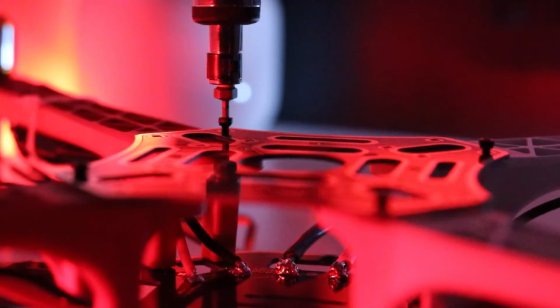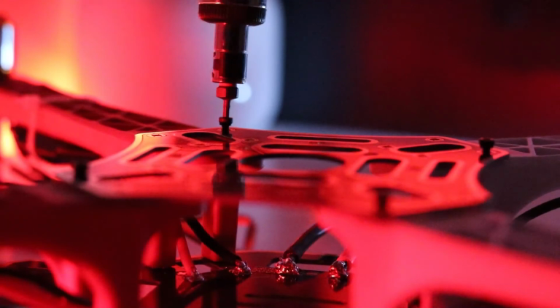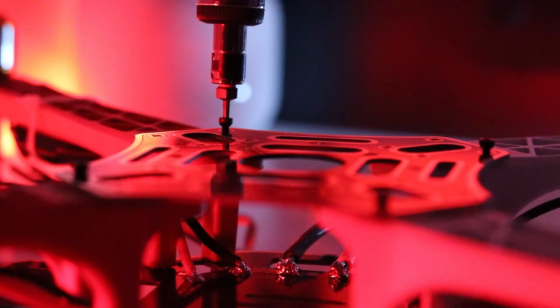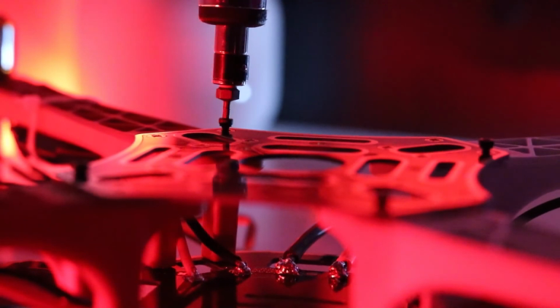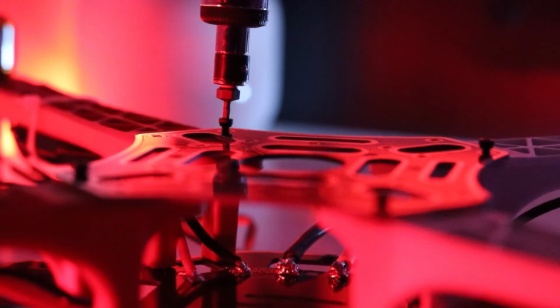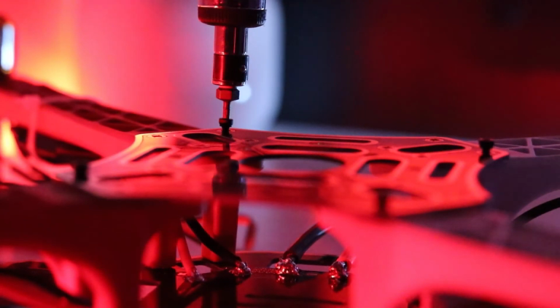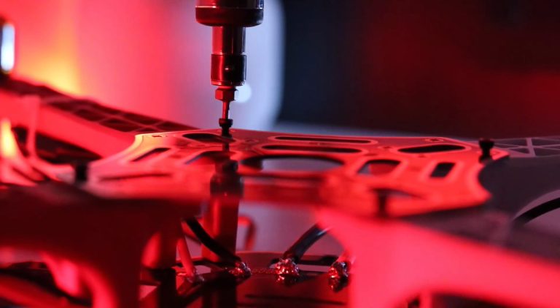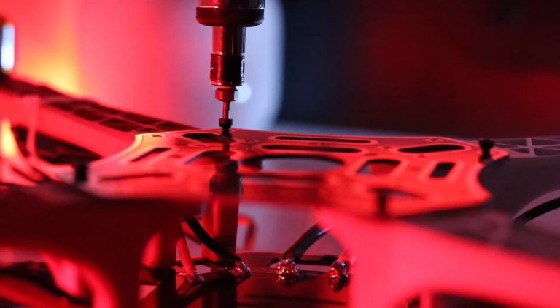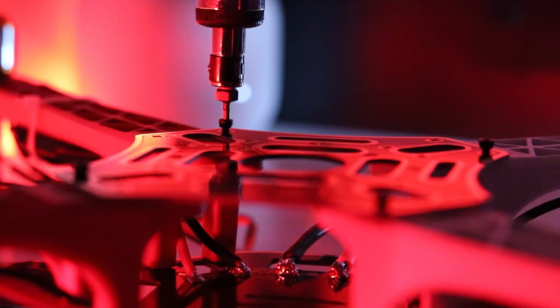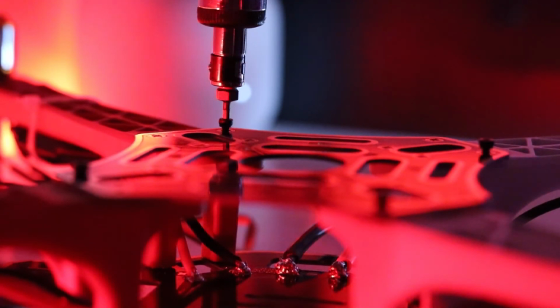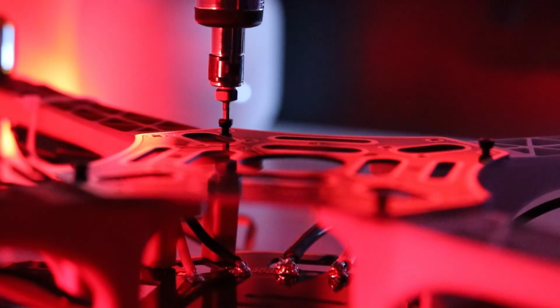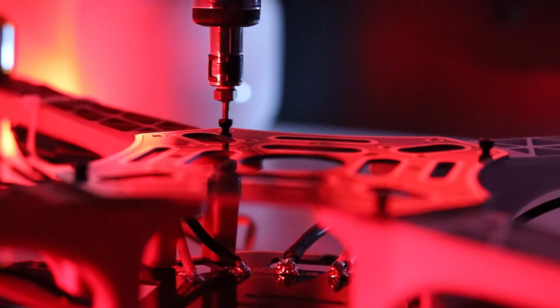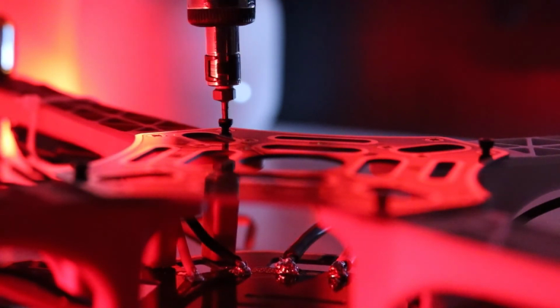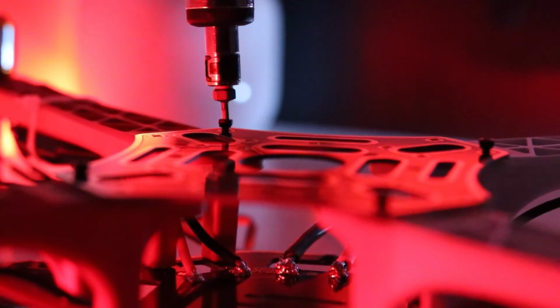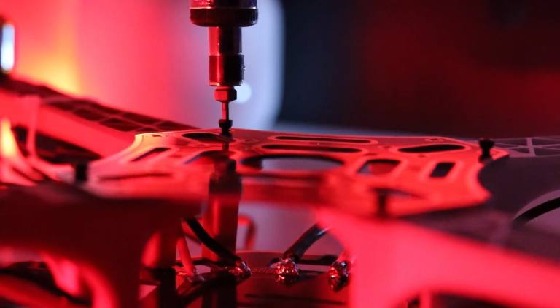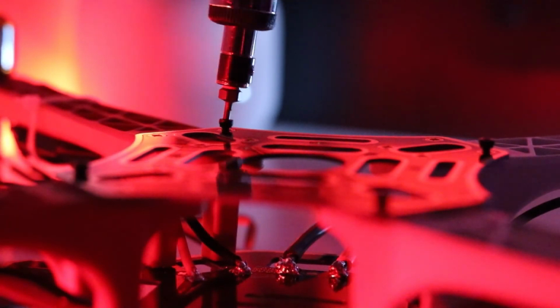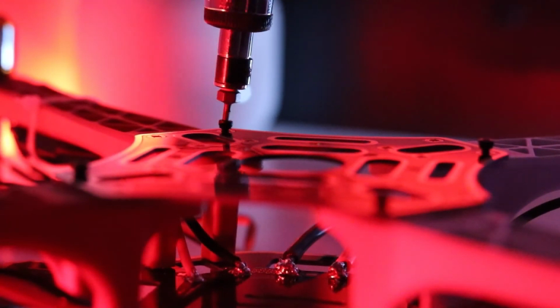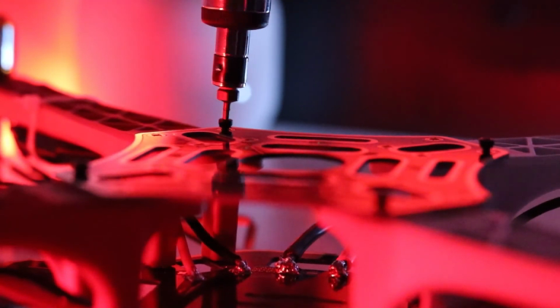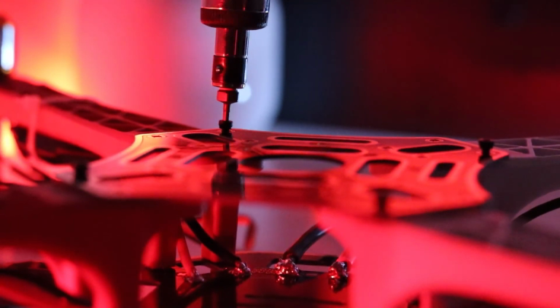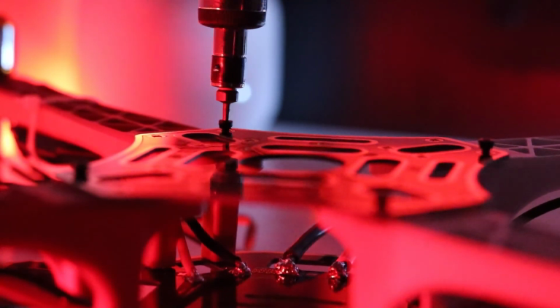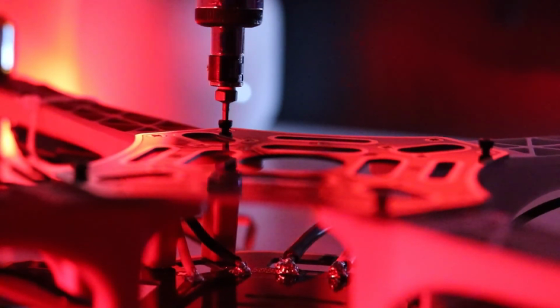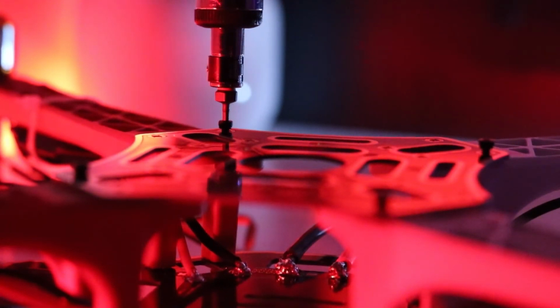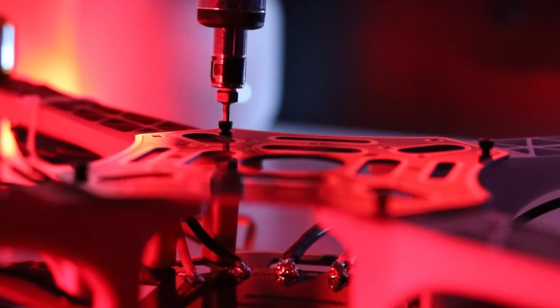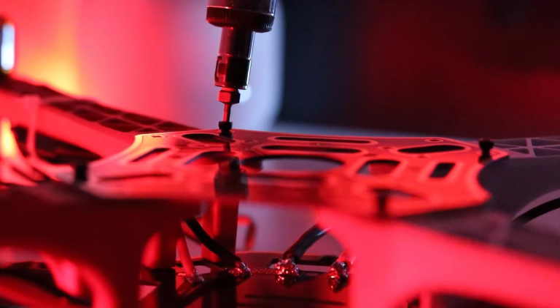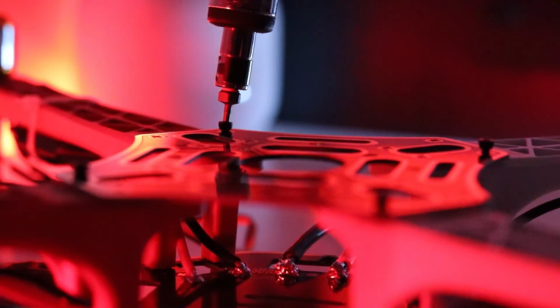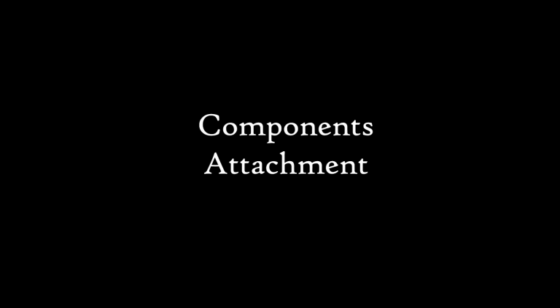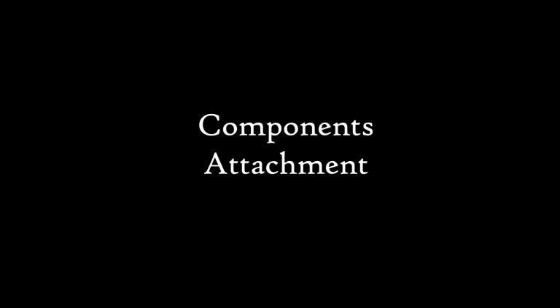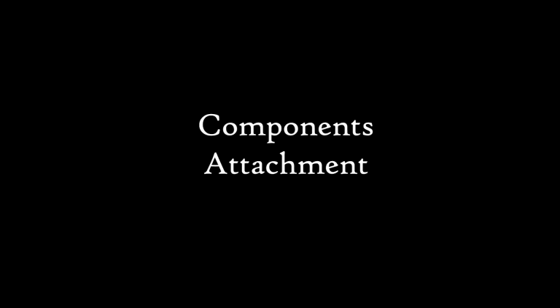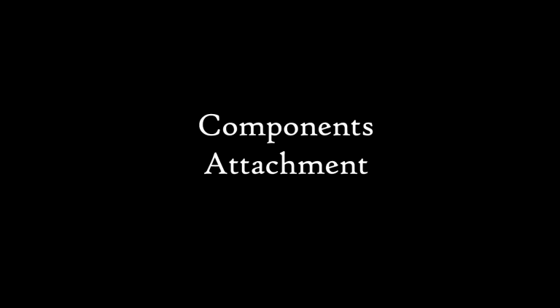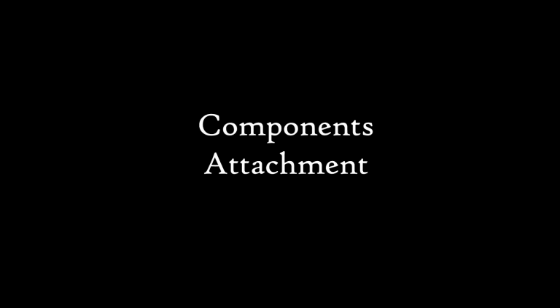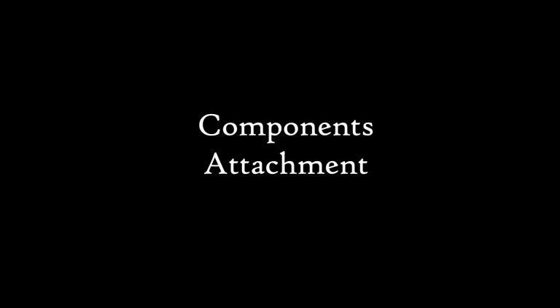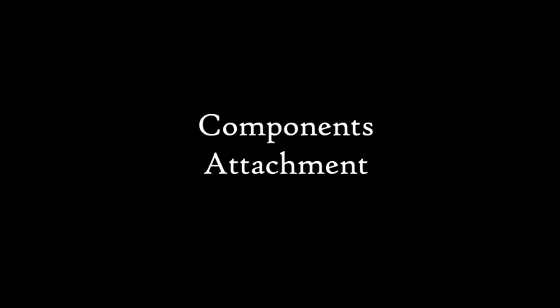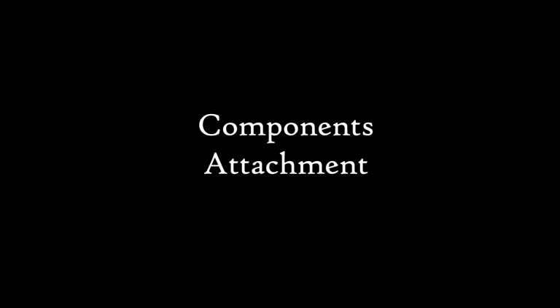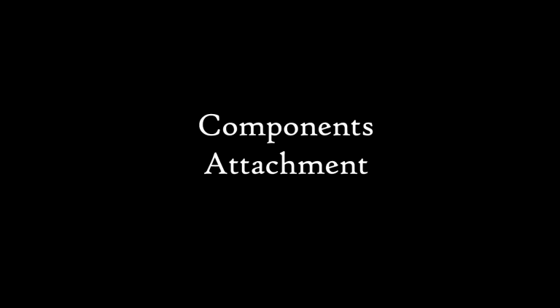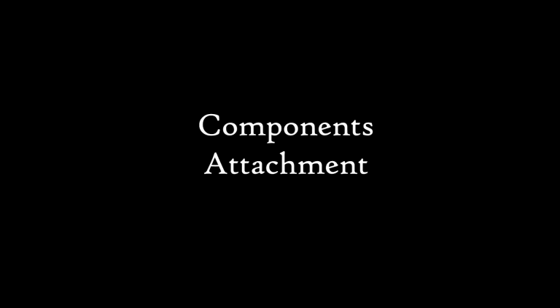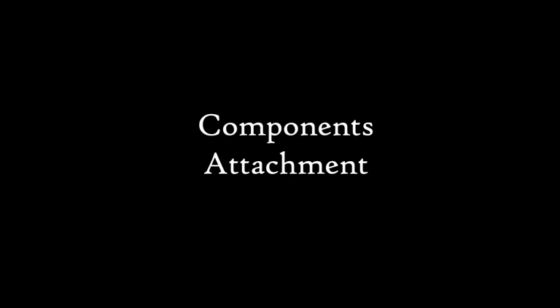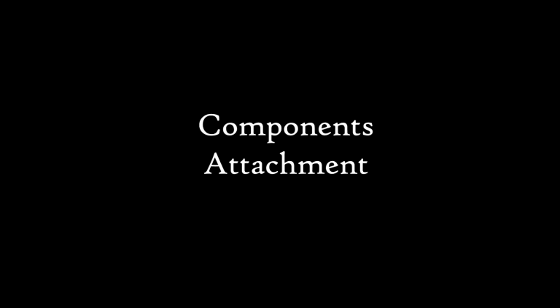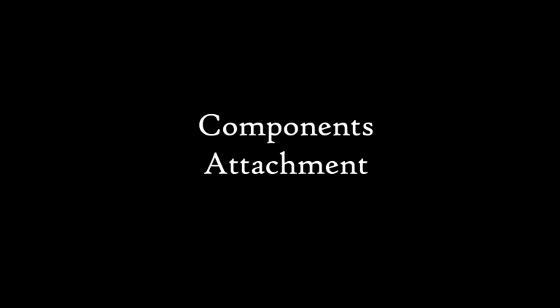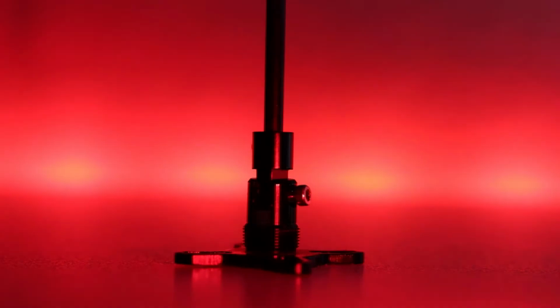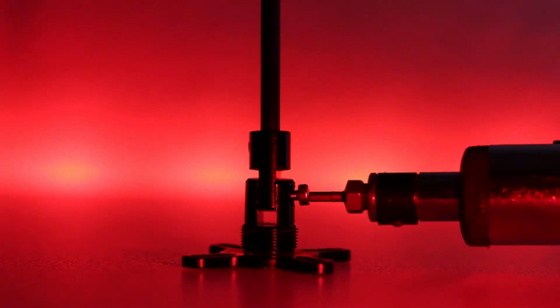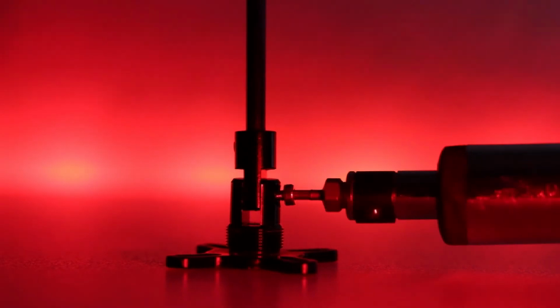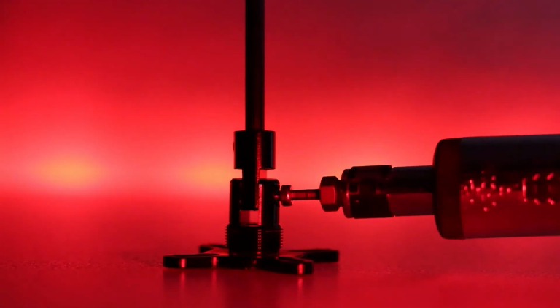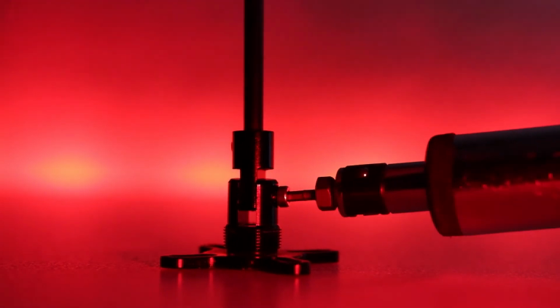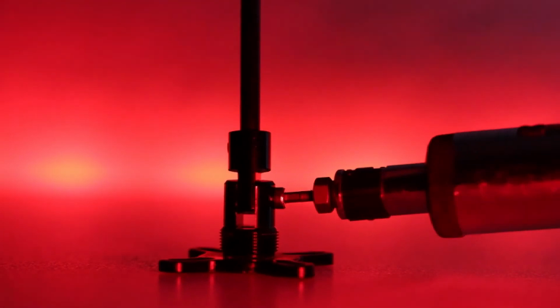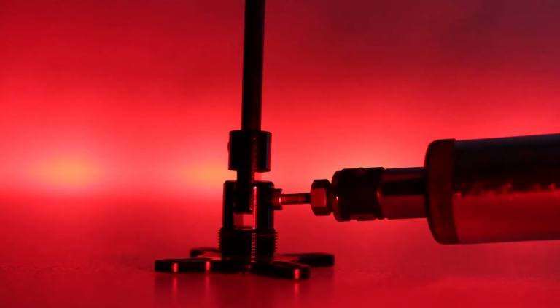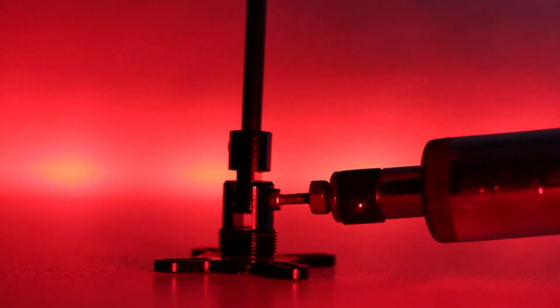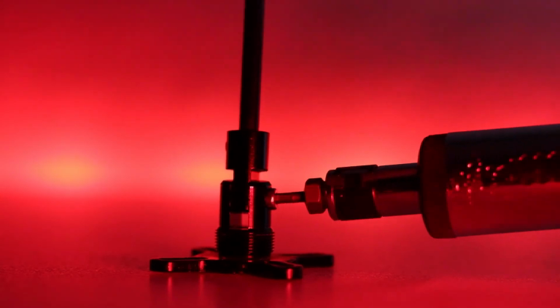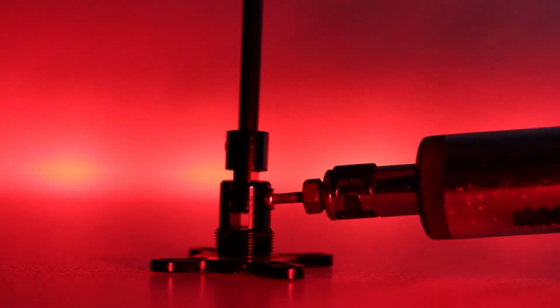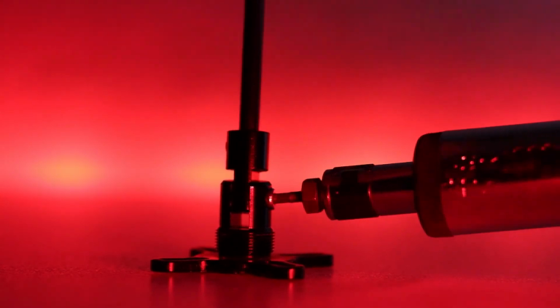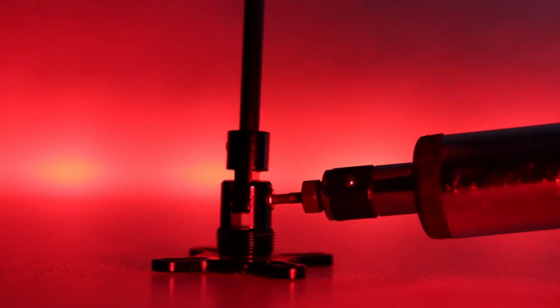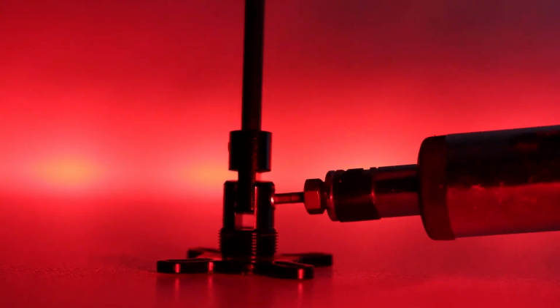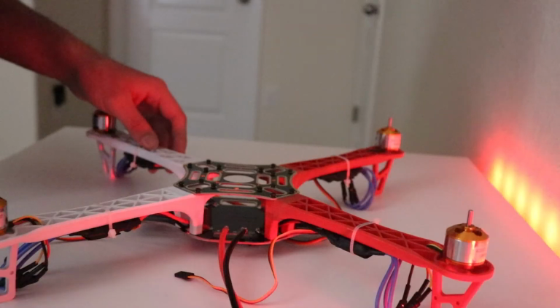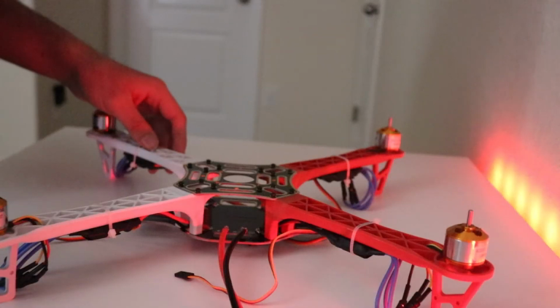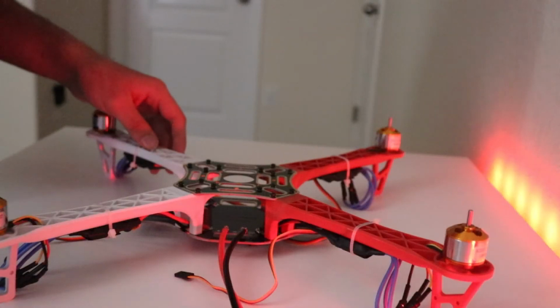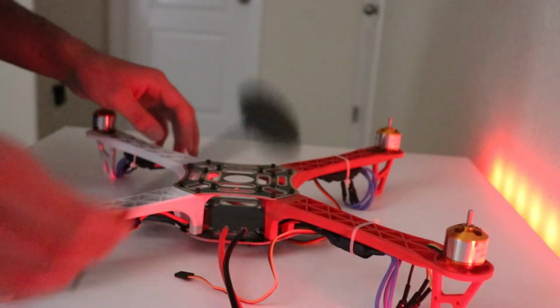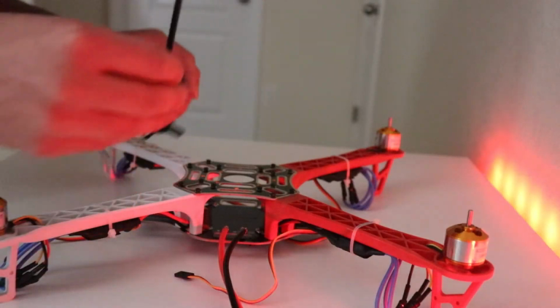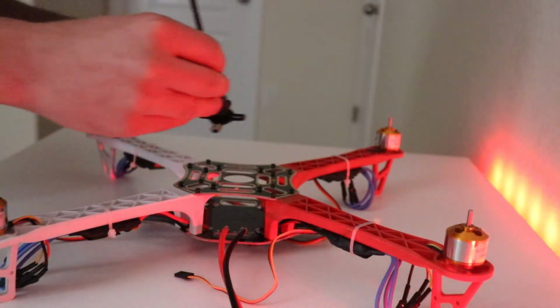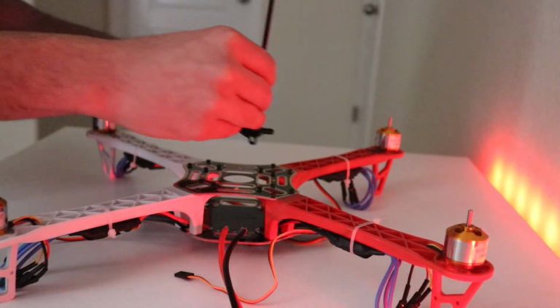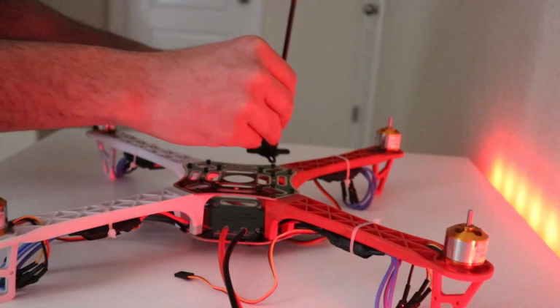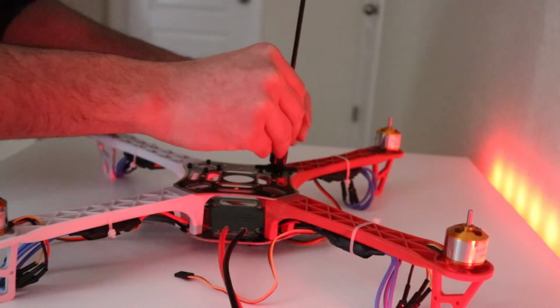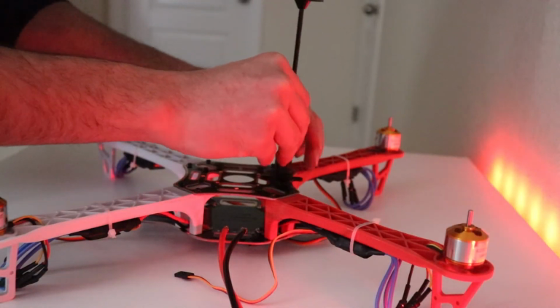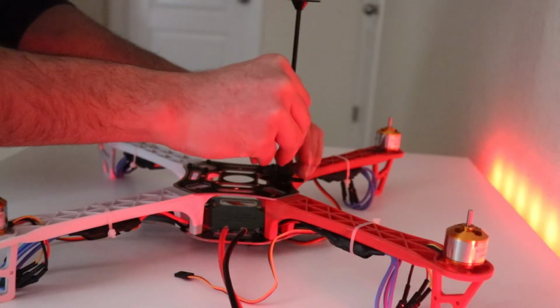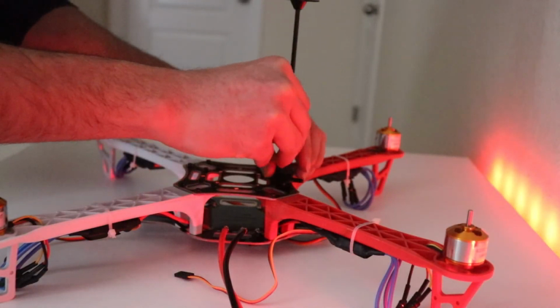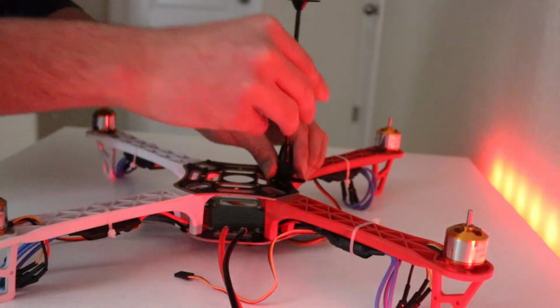Finally, I attach the top compartment of the frame and then attach all the functional components of the drone.